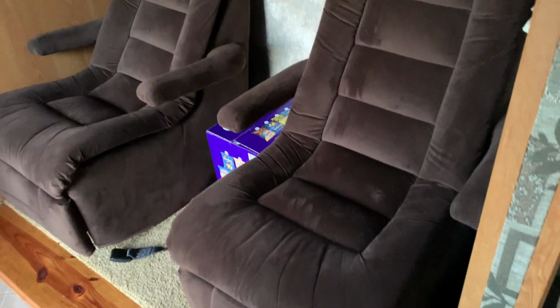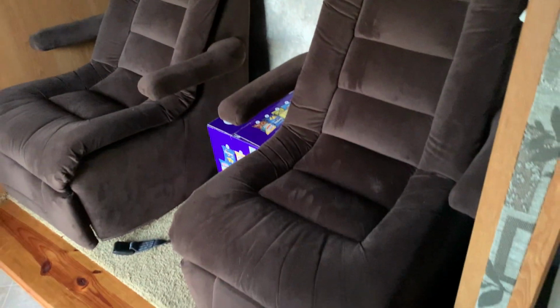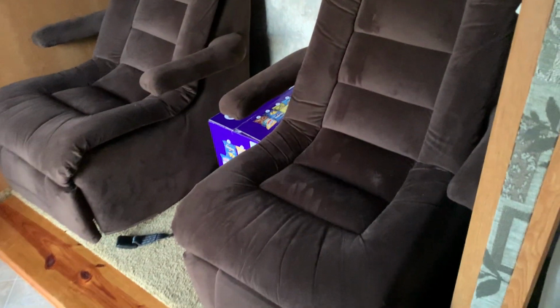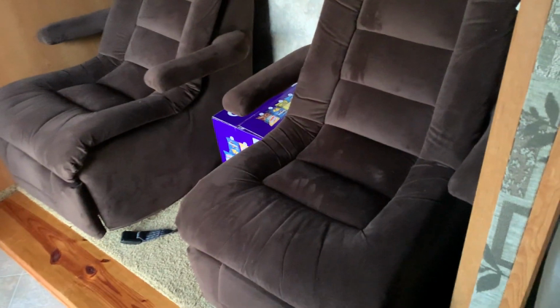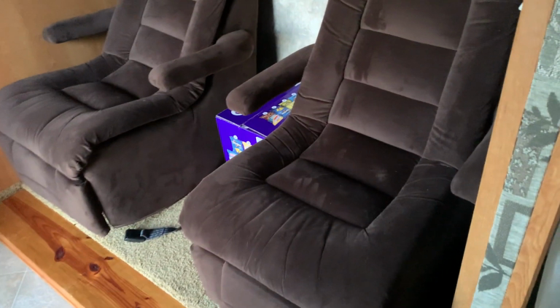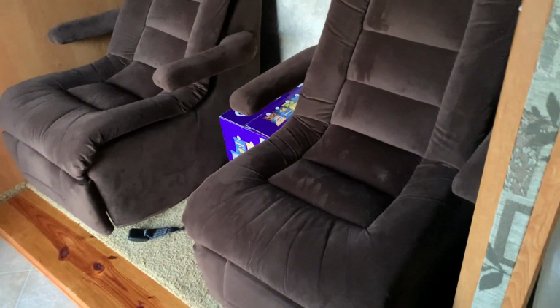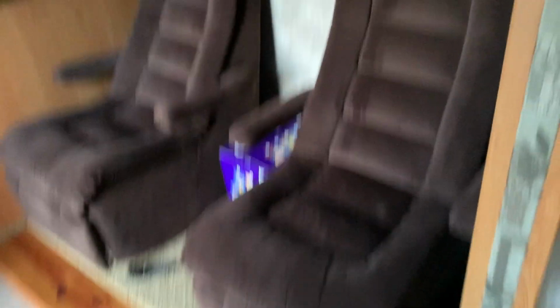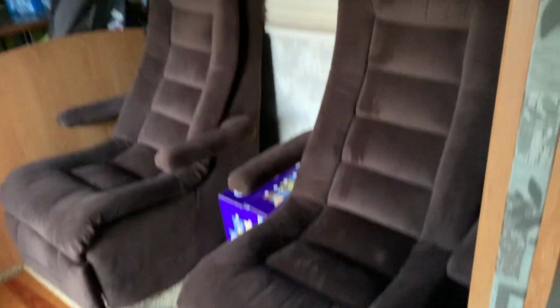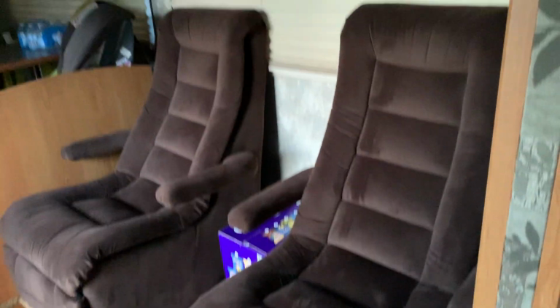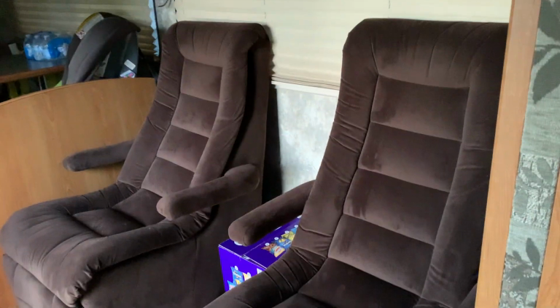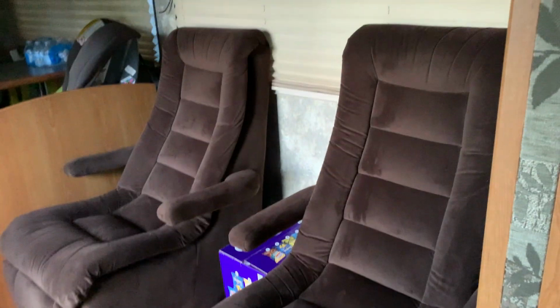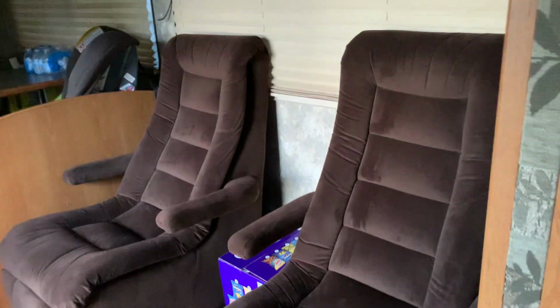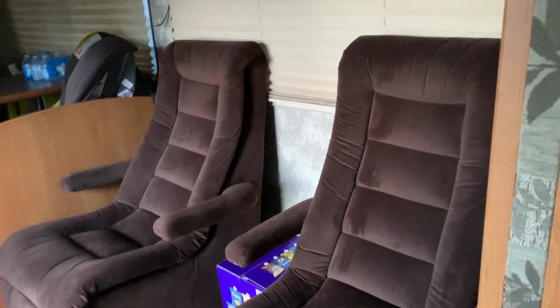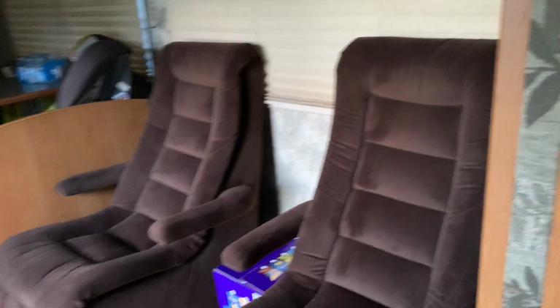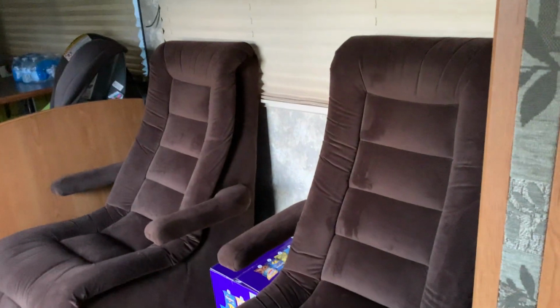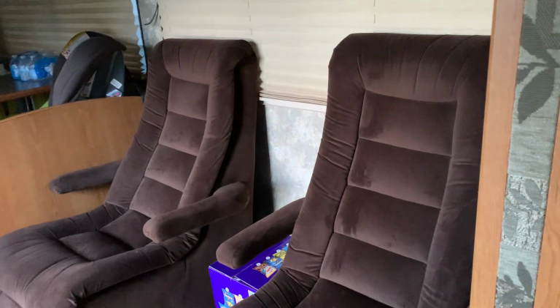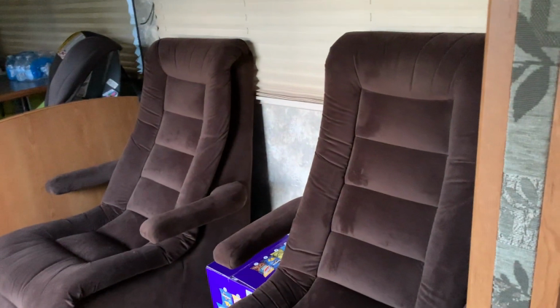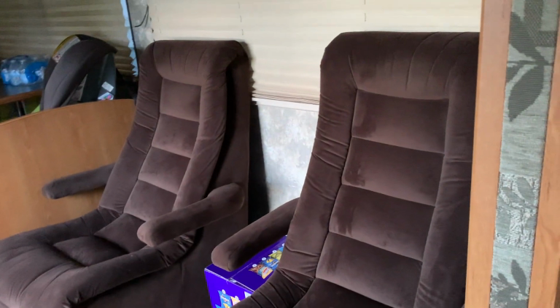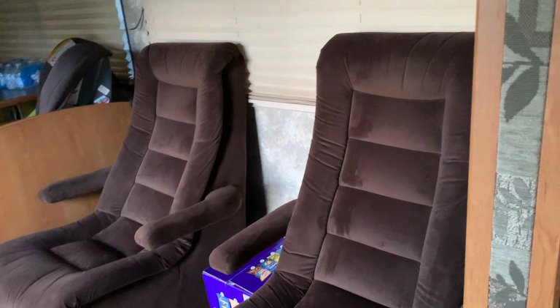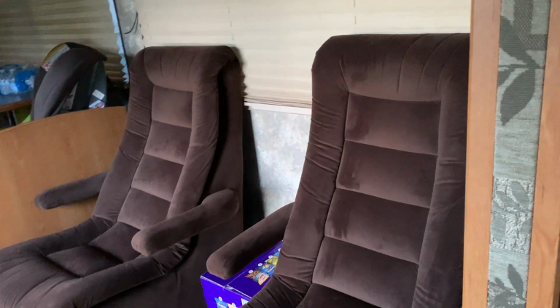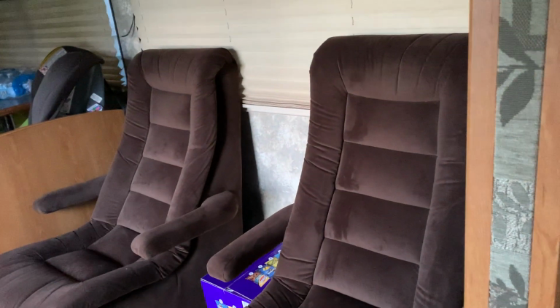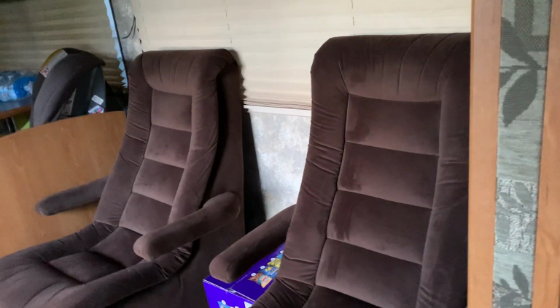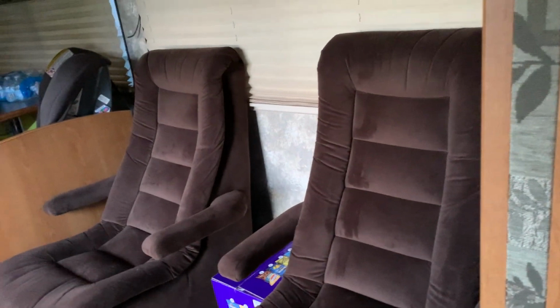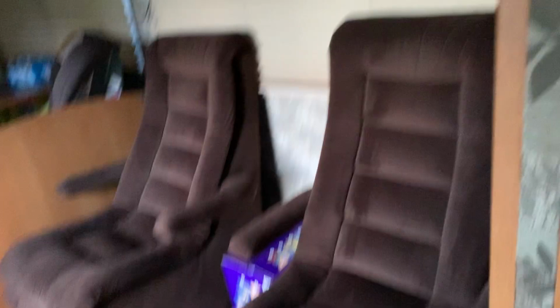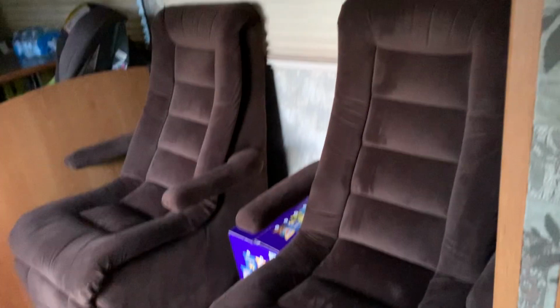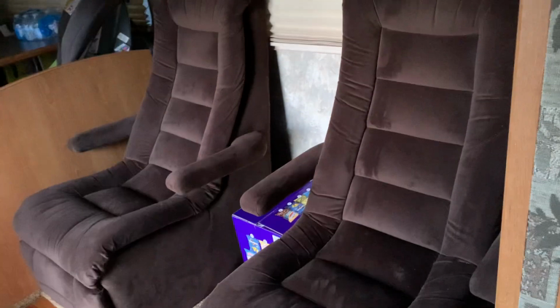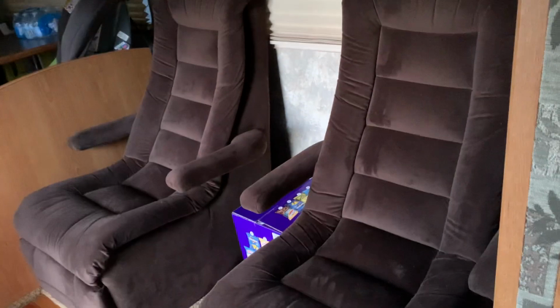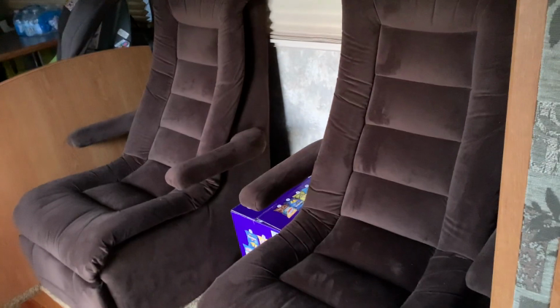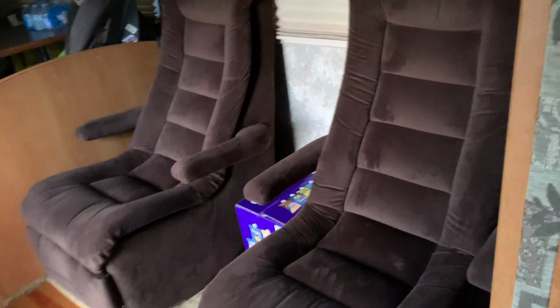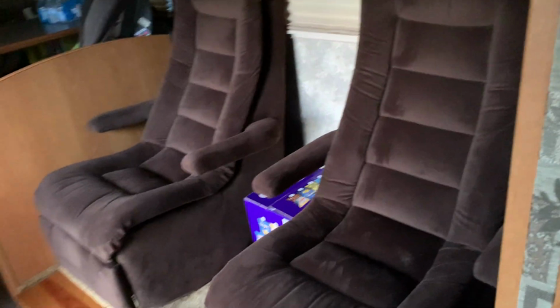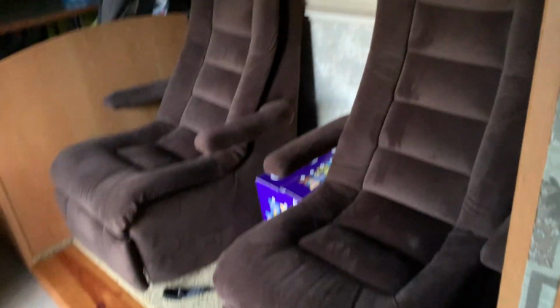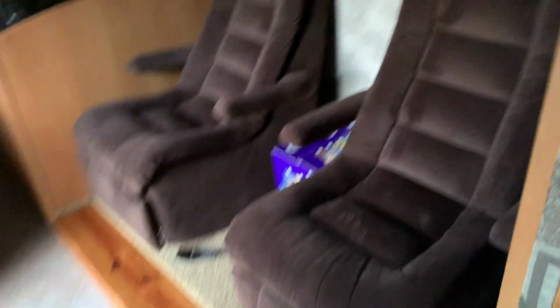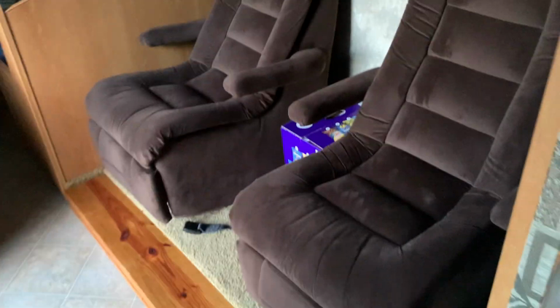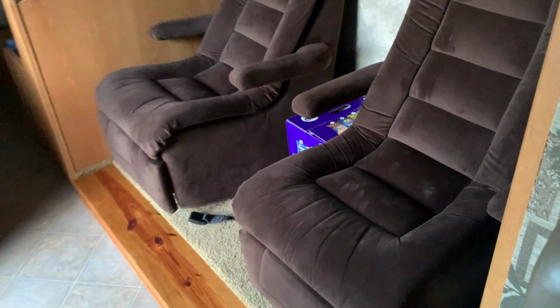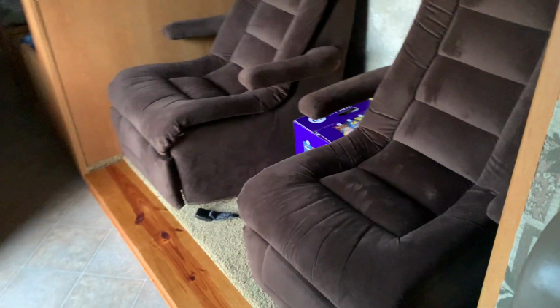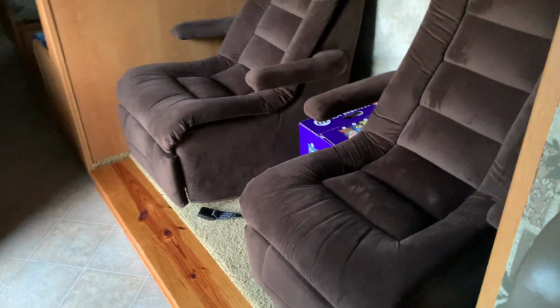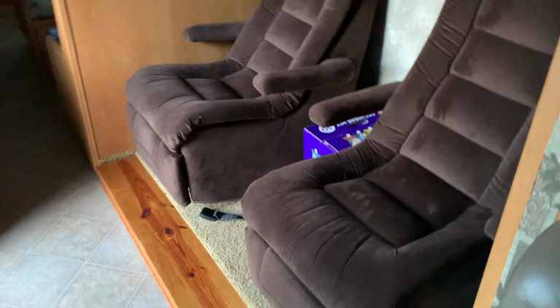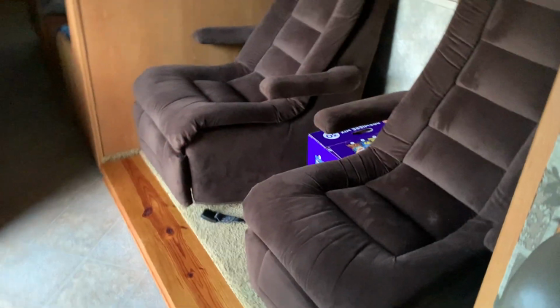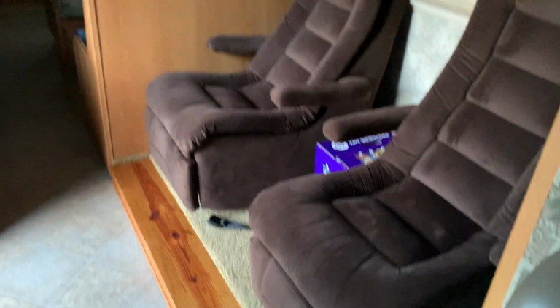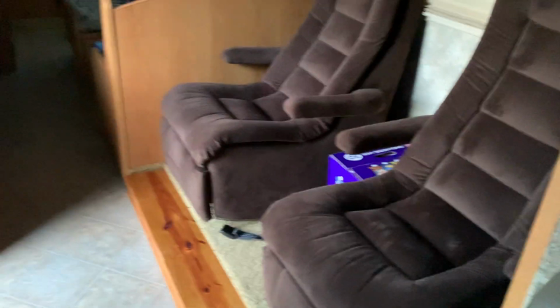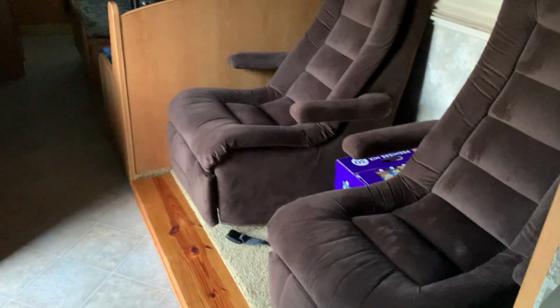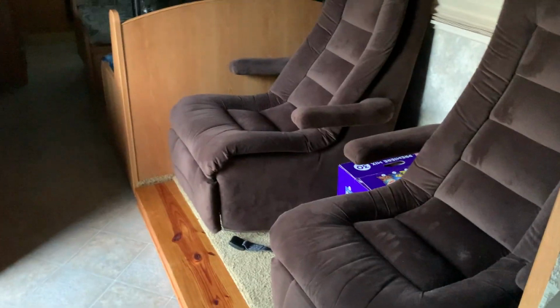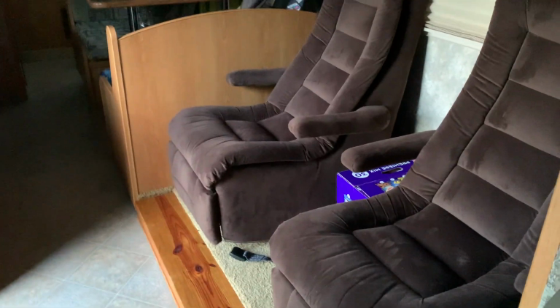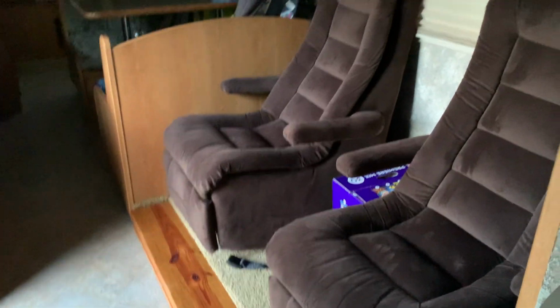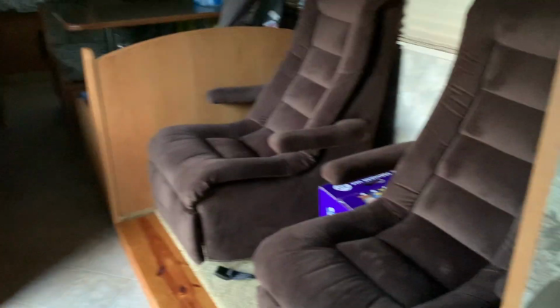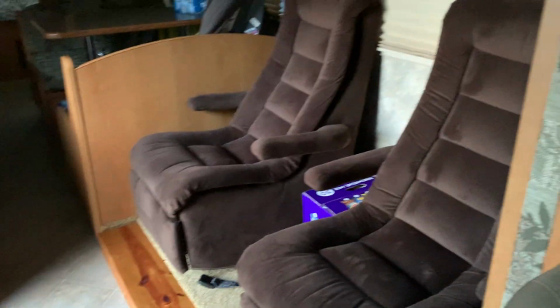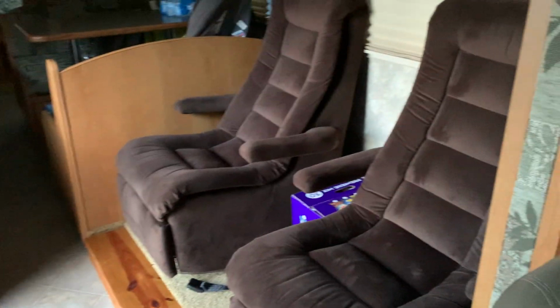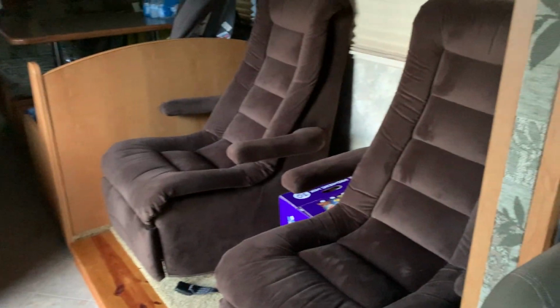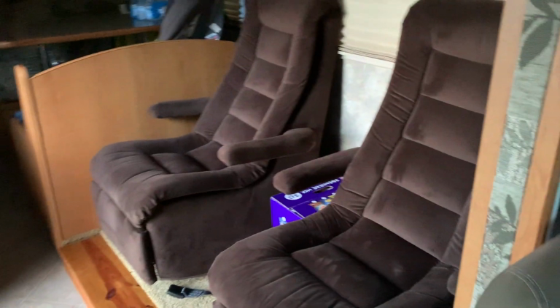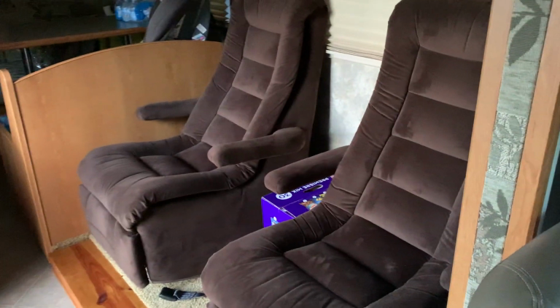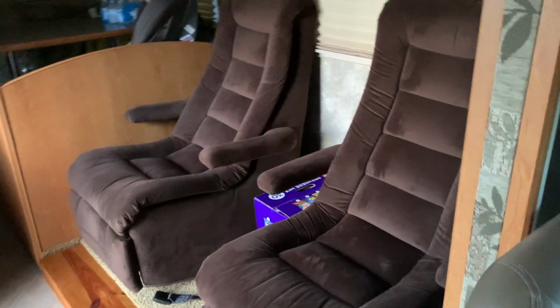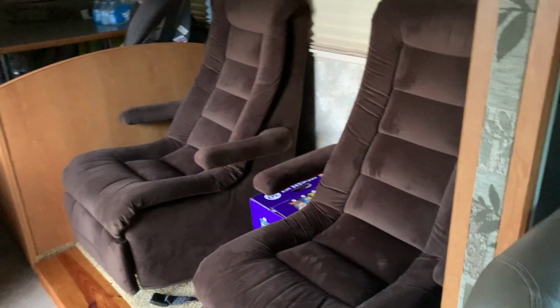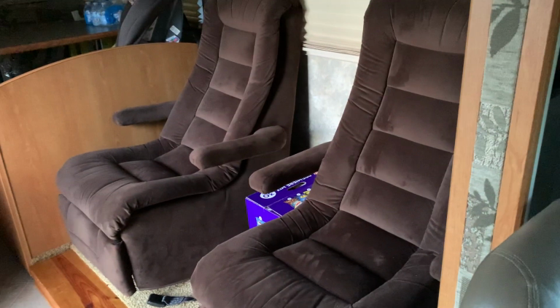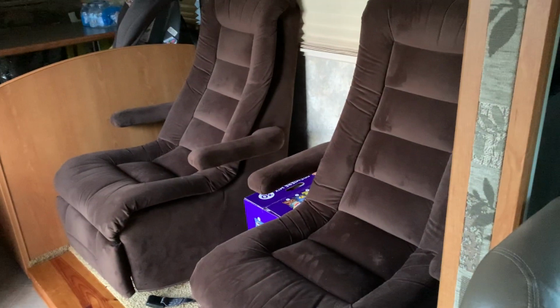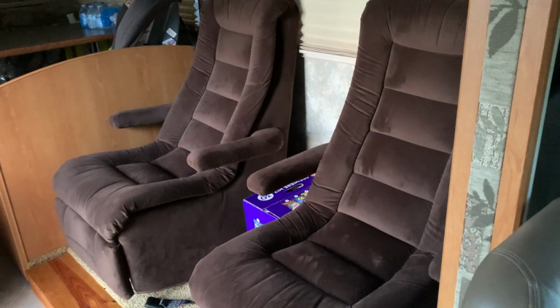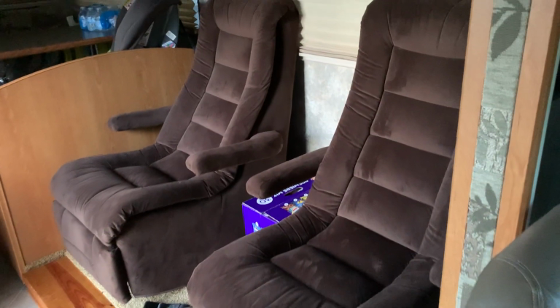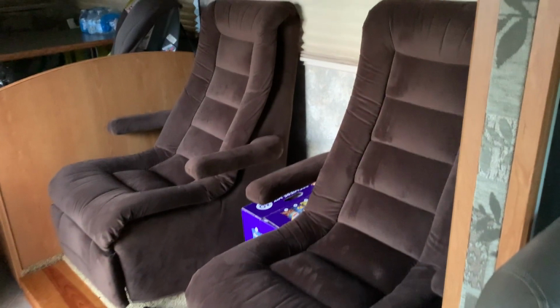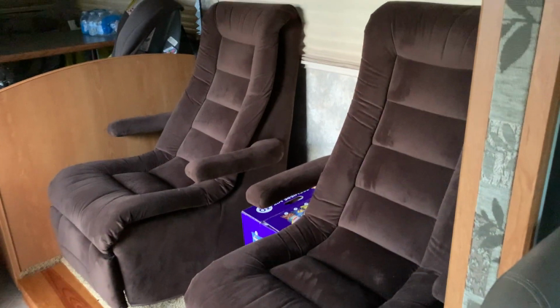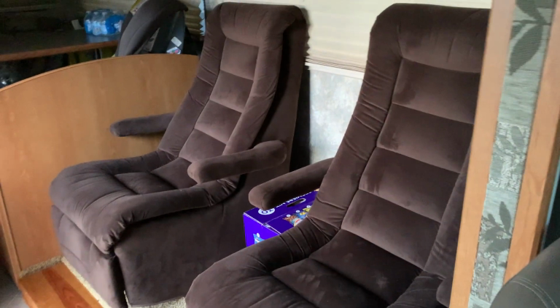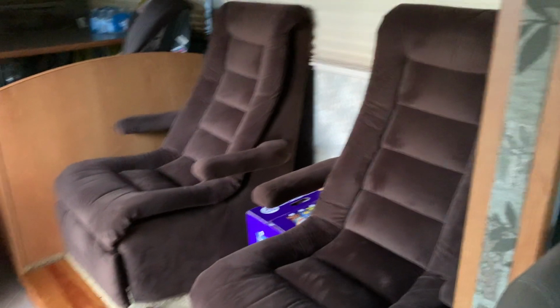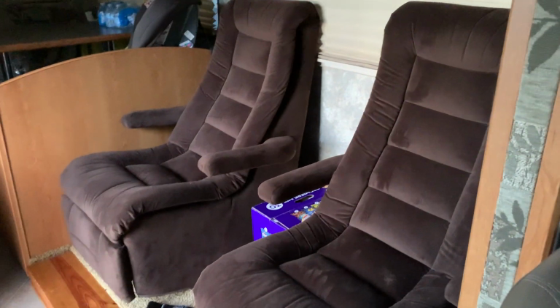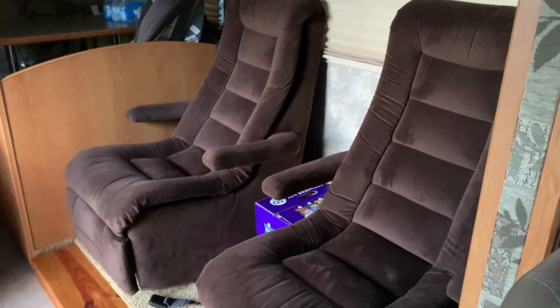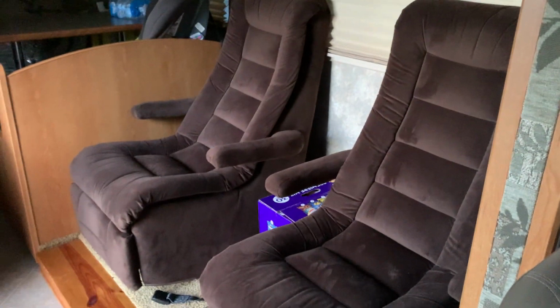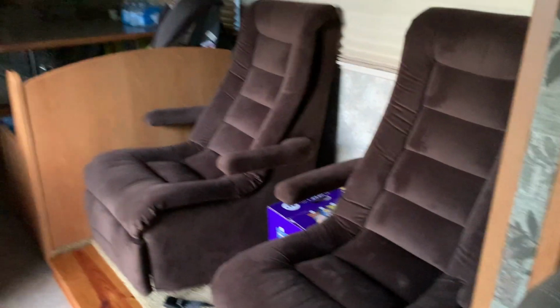These recliners are aftermarket. They're very comfortable, but they don't work for us with seatbelts, so we're going to replace them with a couch.